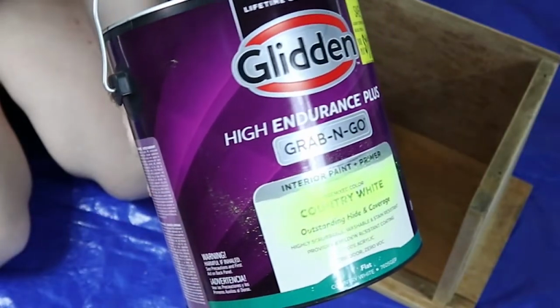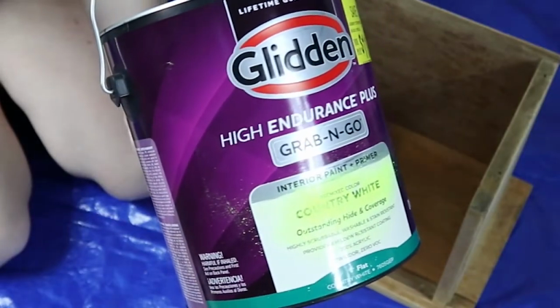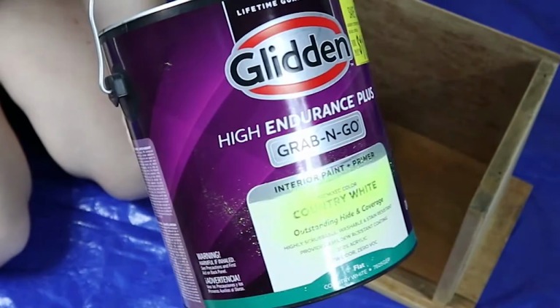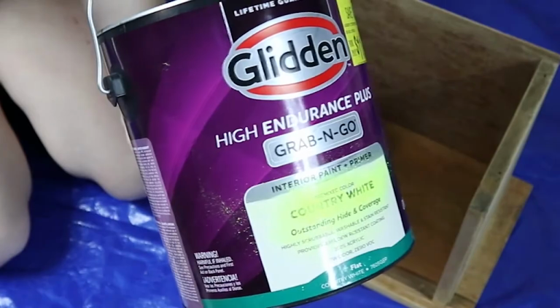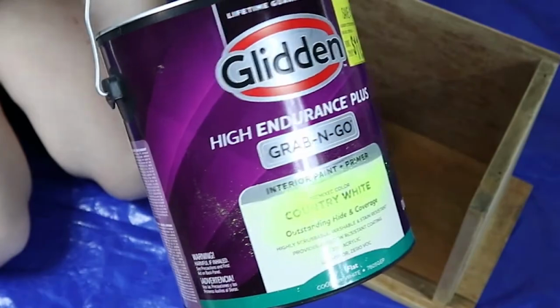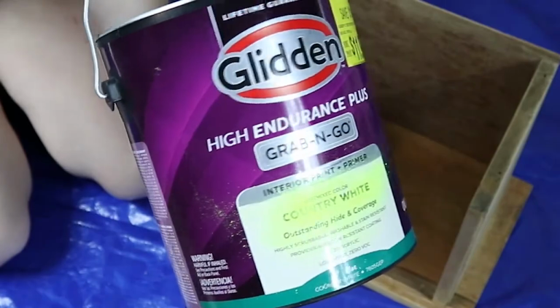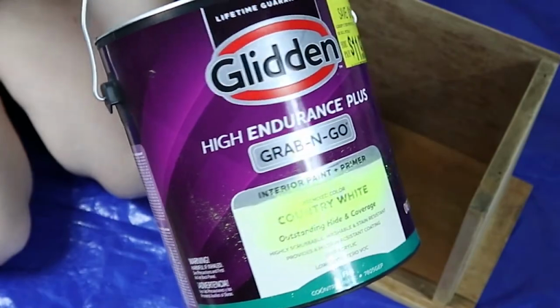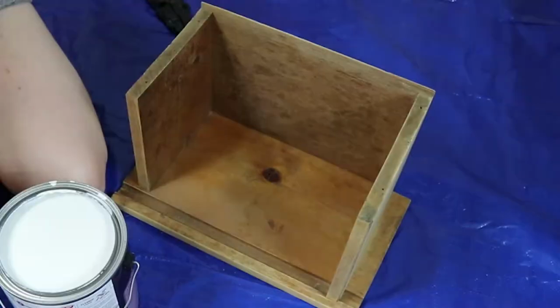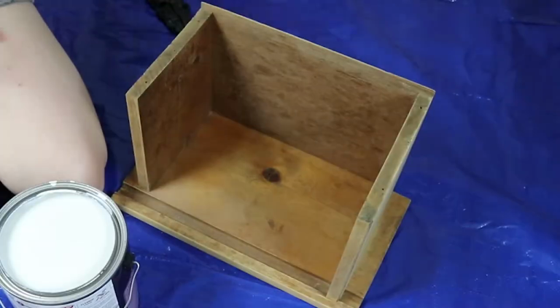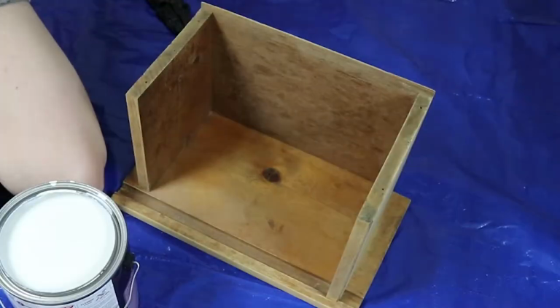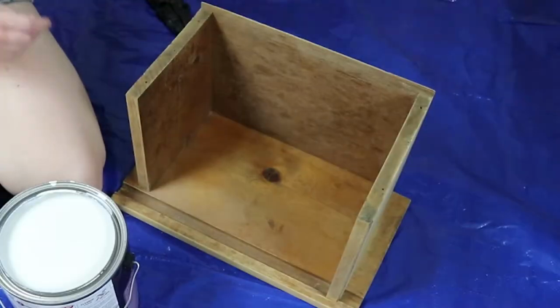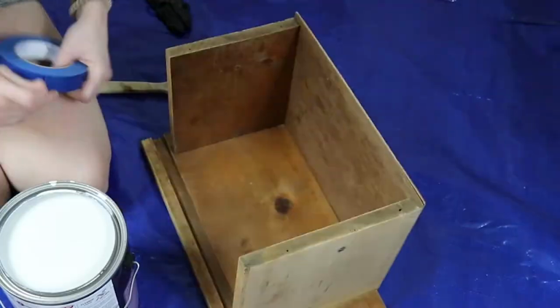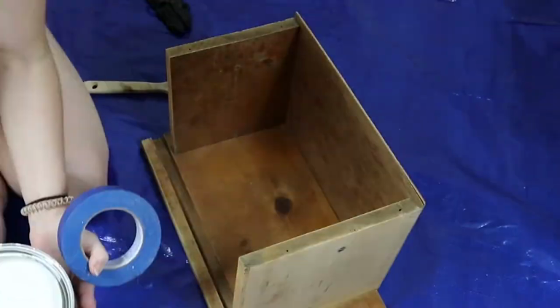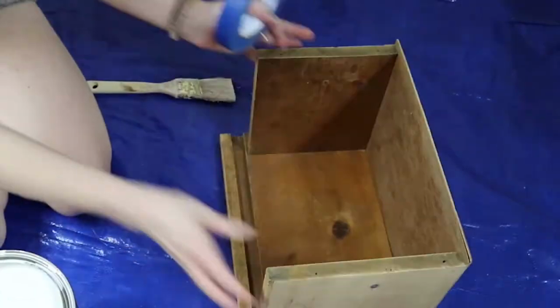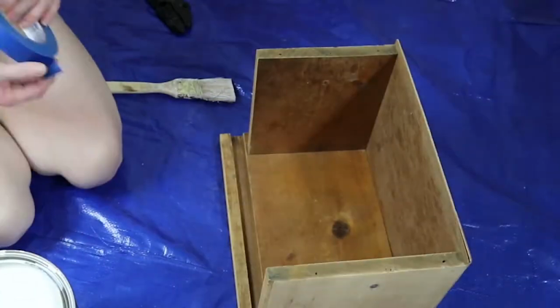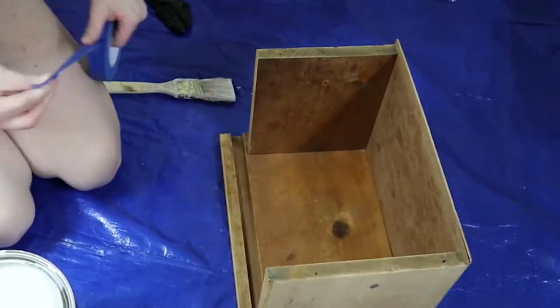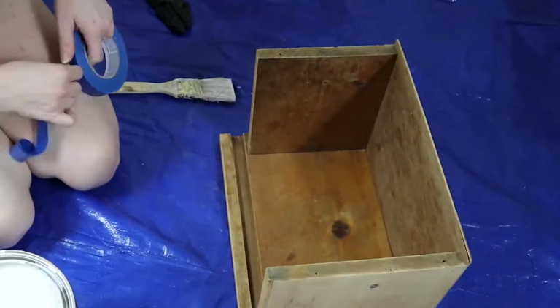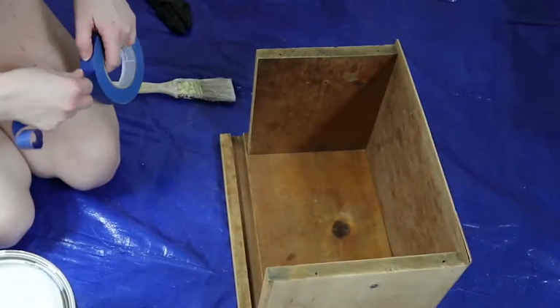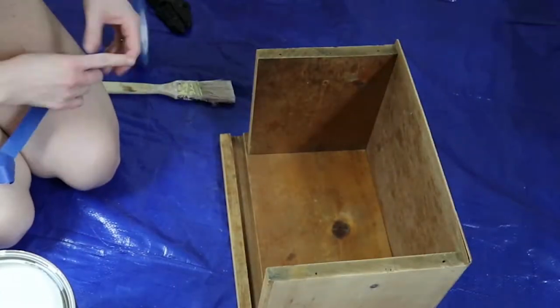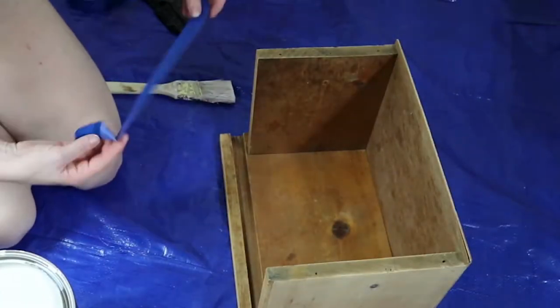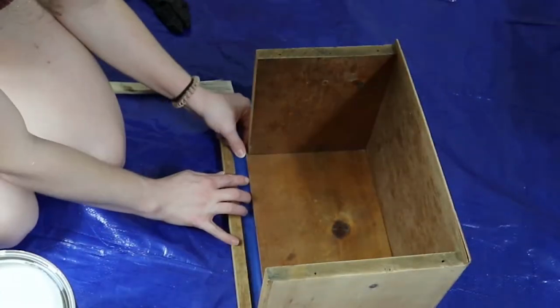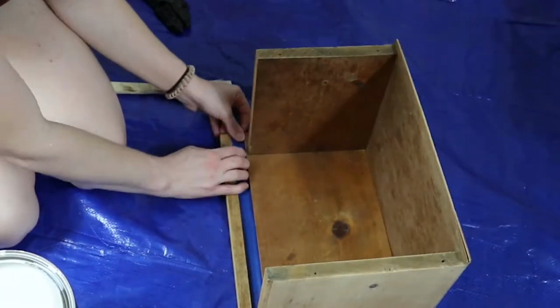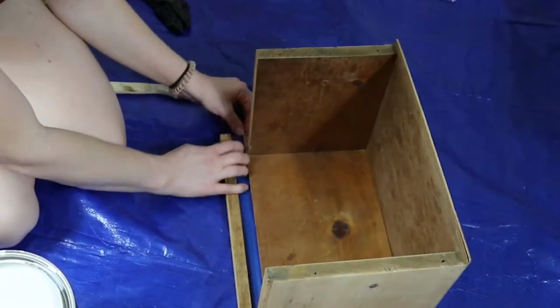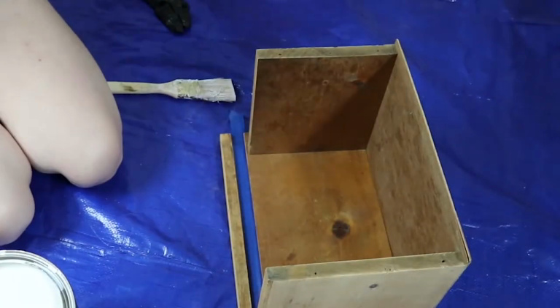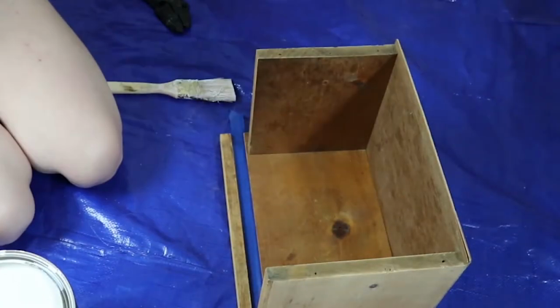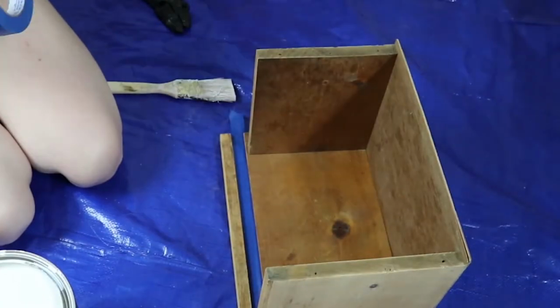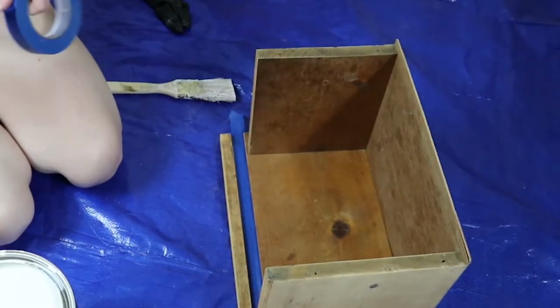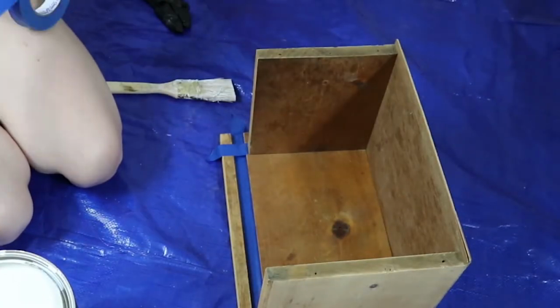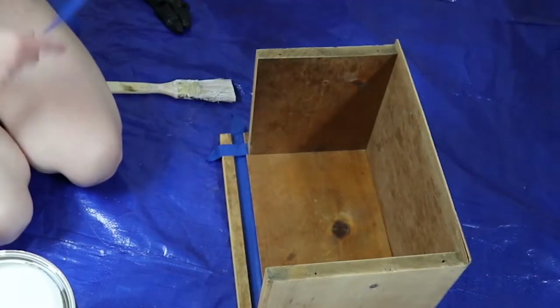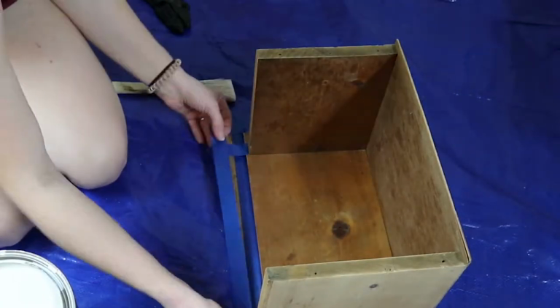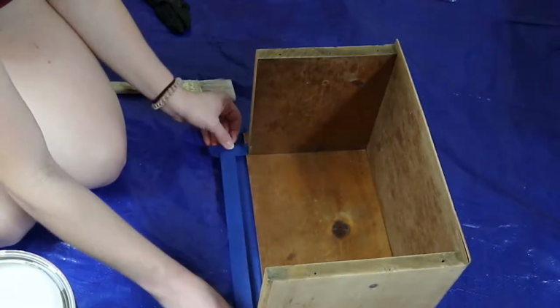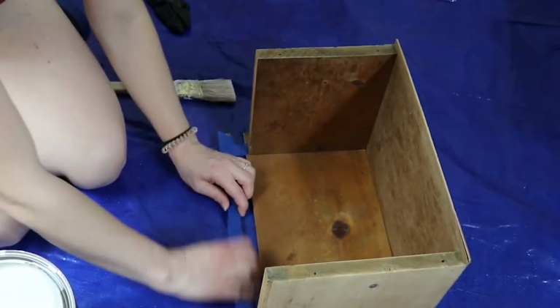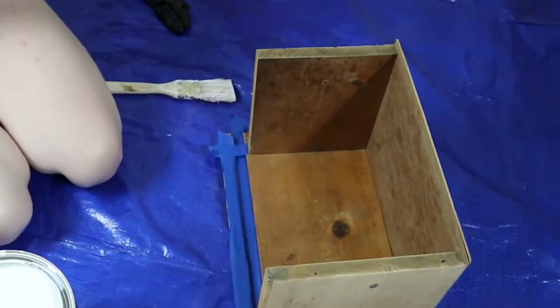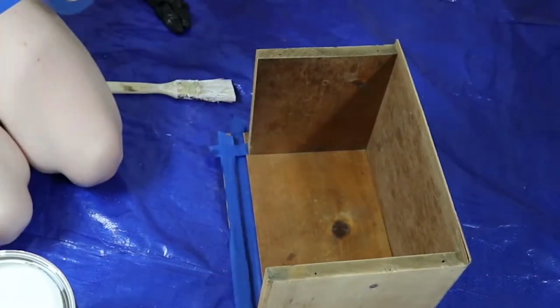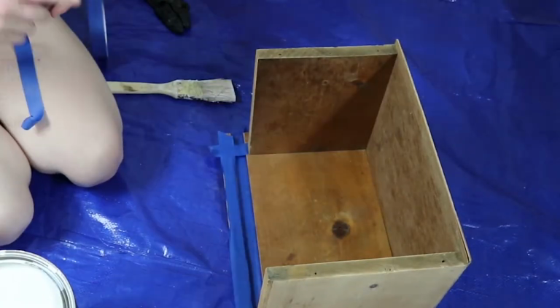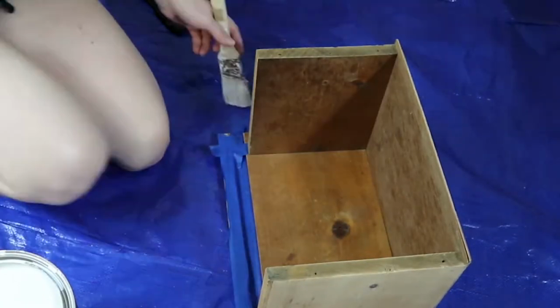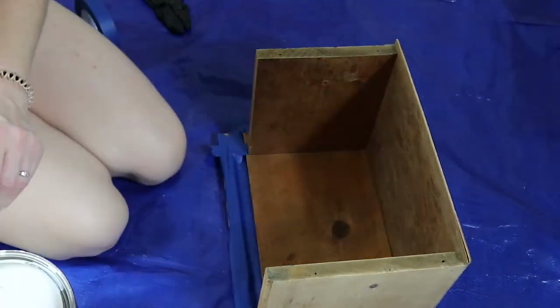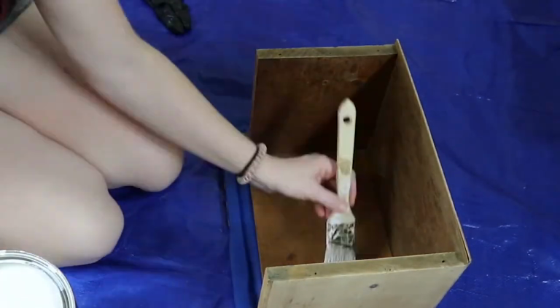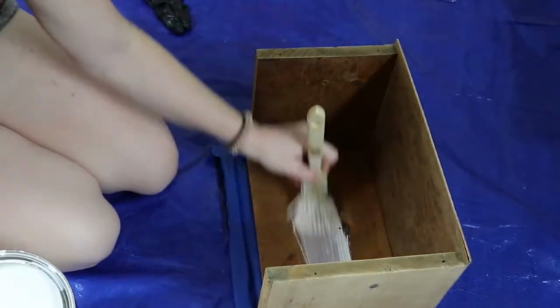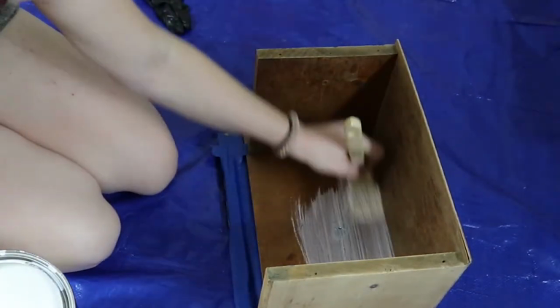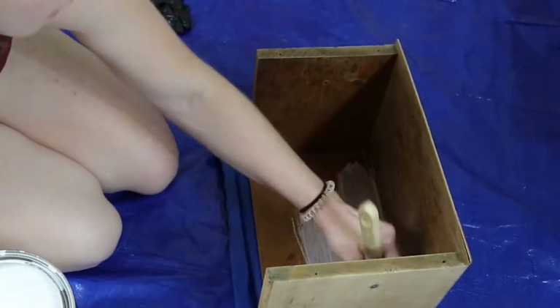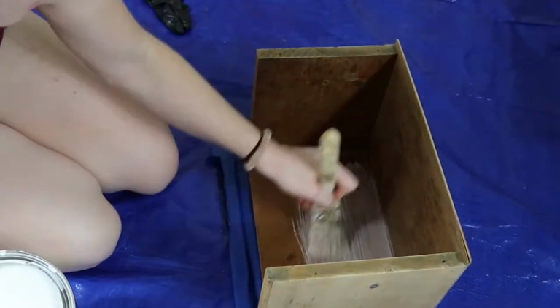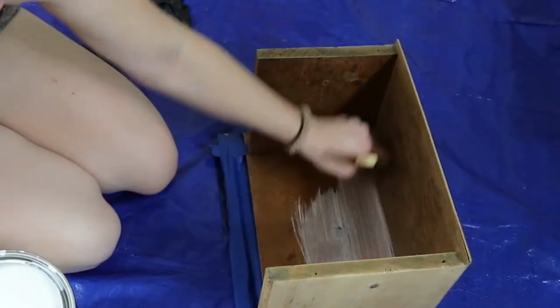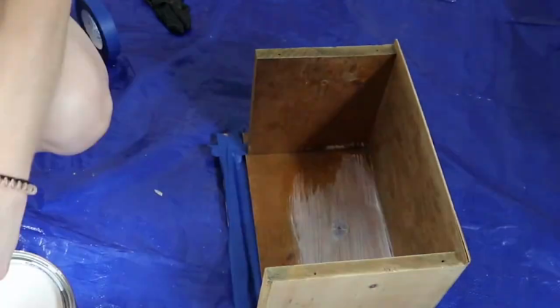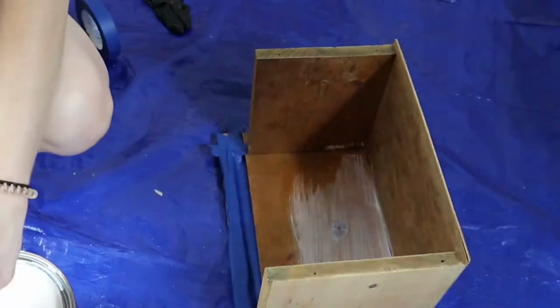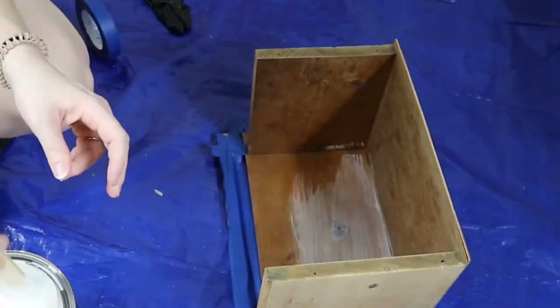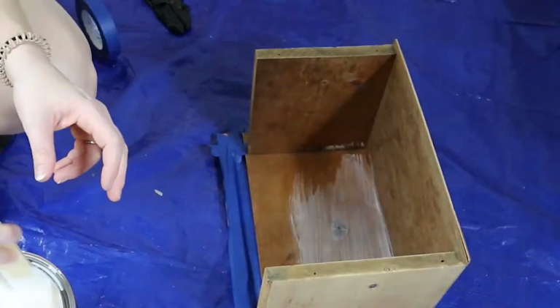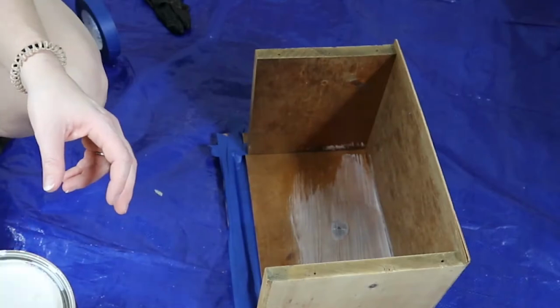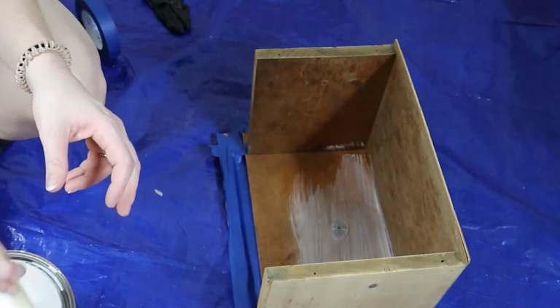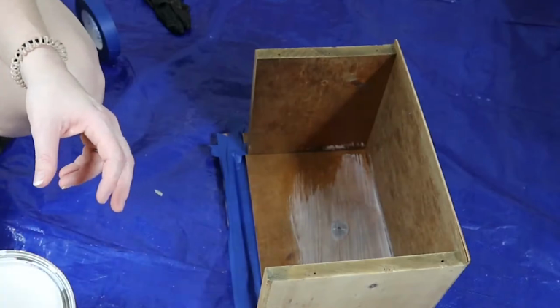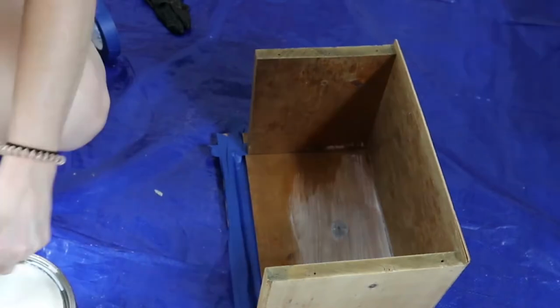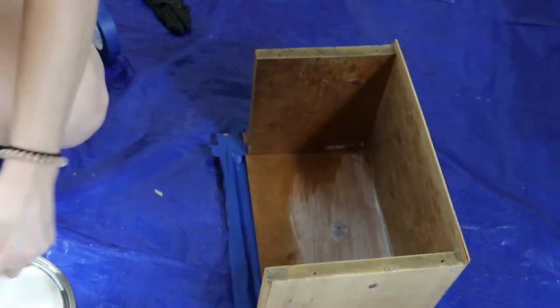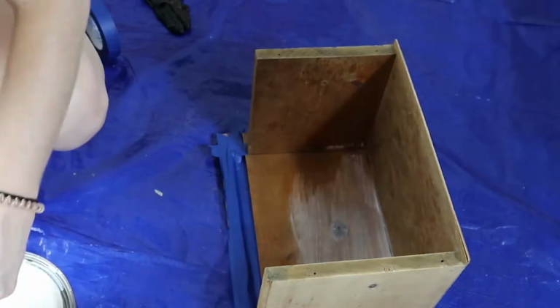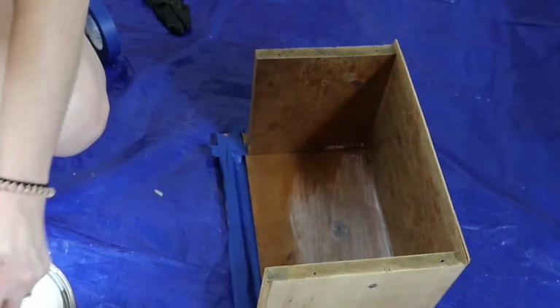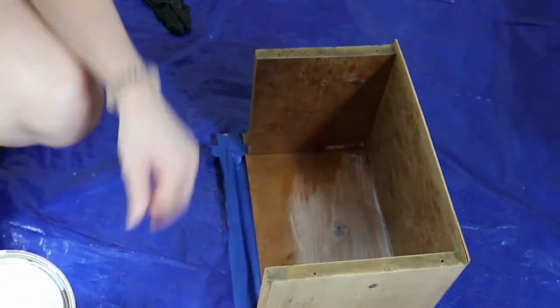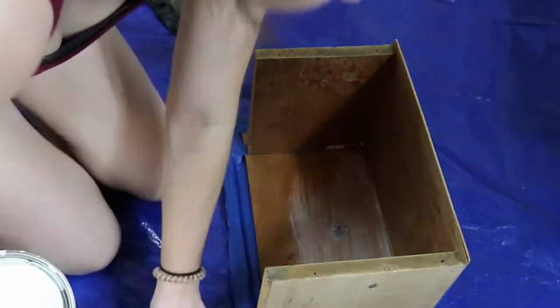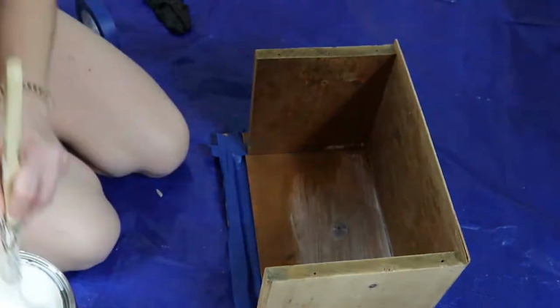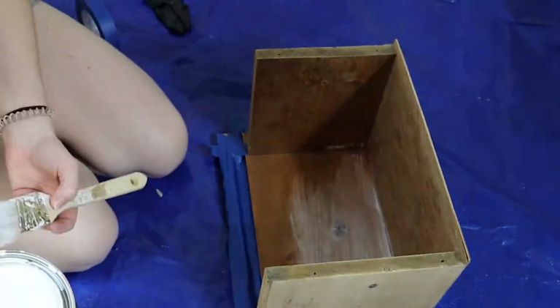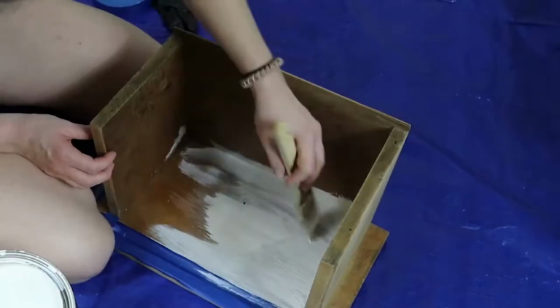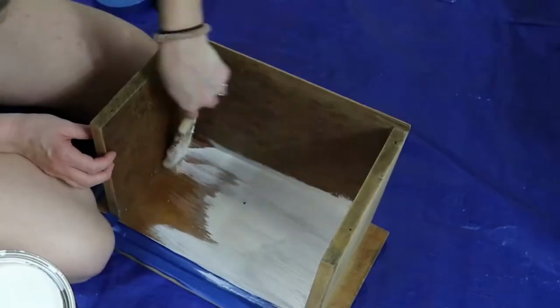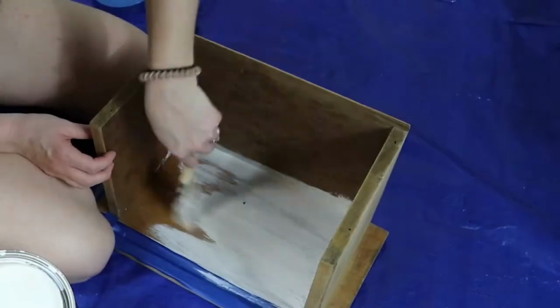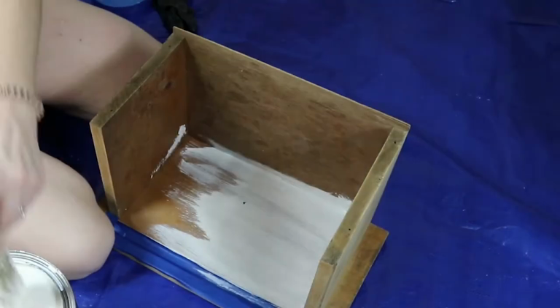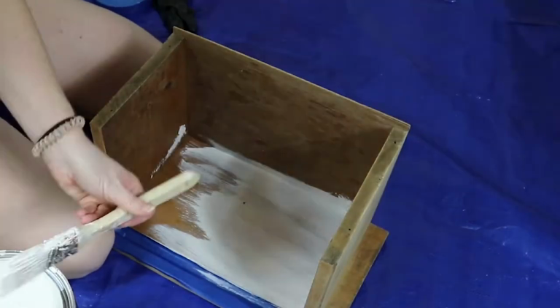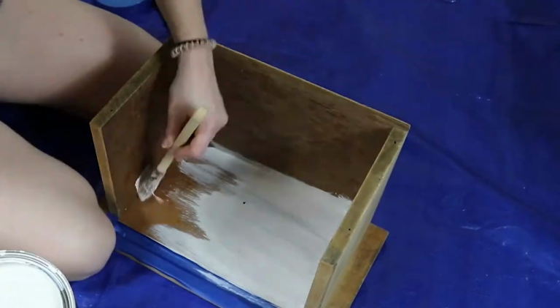So after everything was completely sanded, I went in with this country white color and painted the inside of the bread box just to brighten it up a little bit.